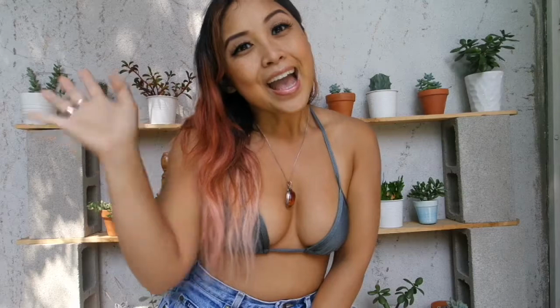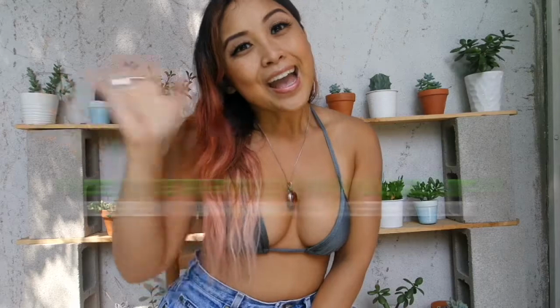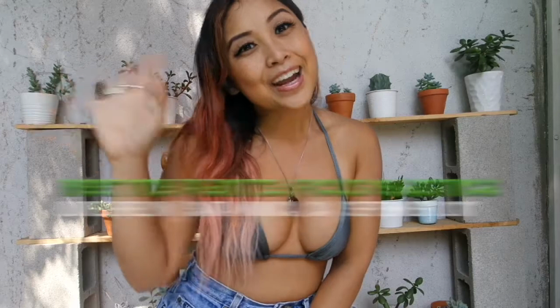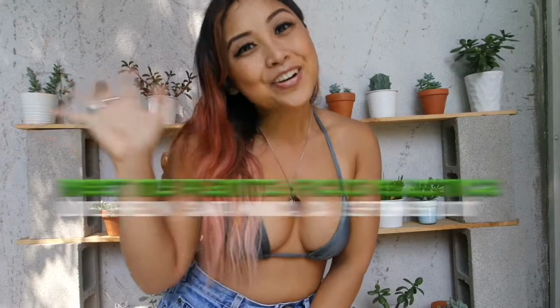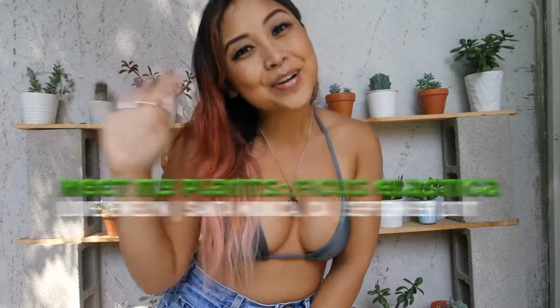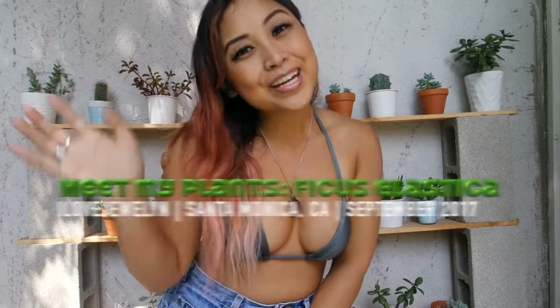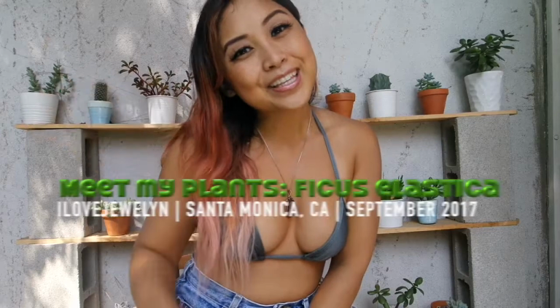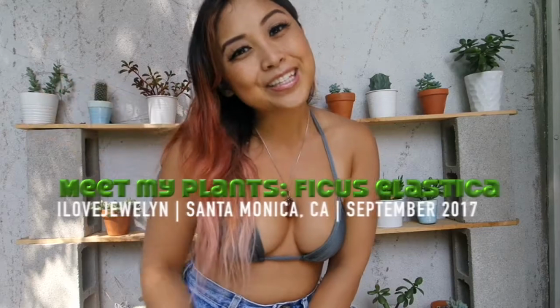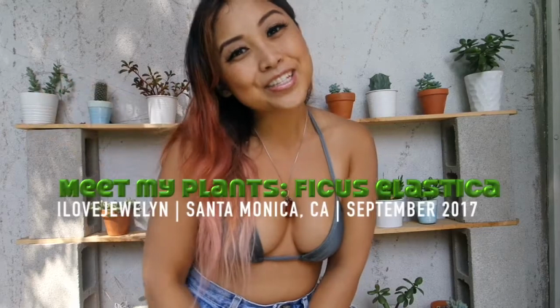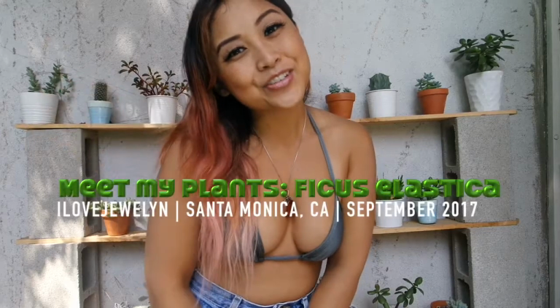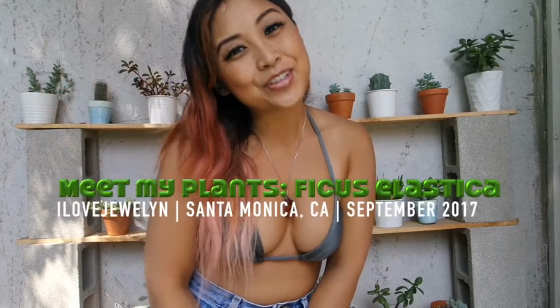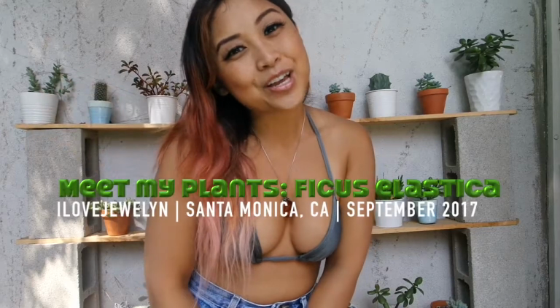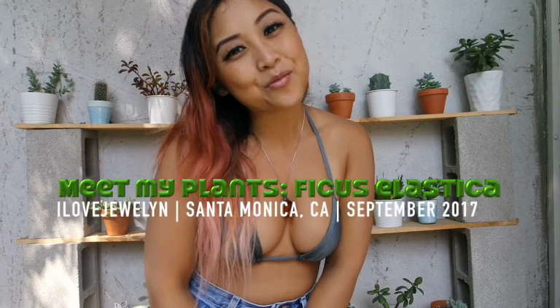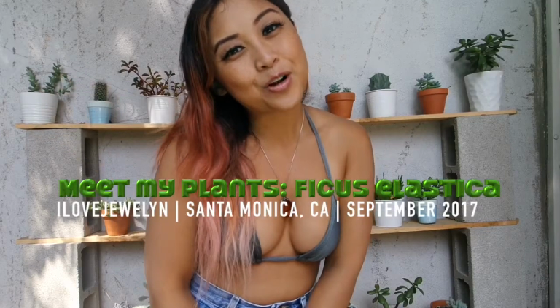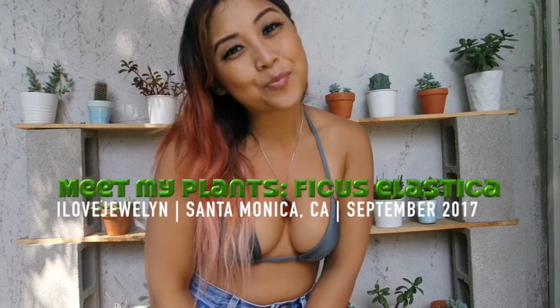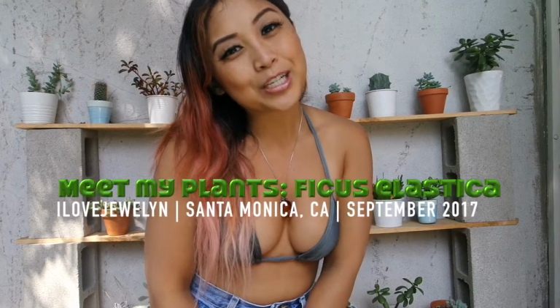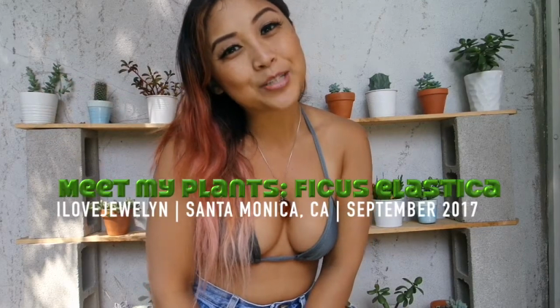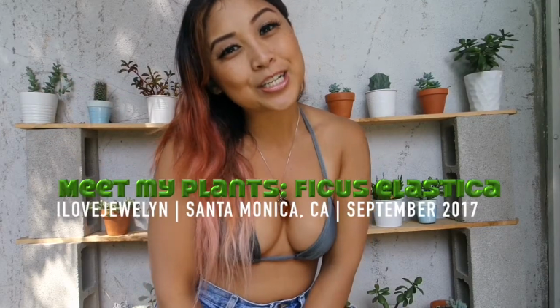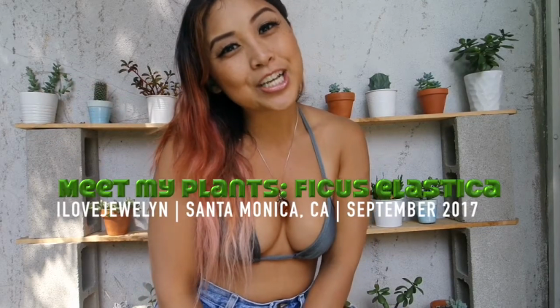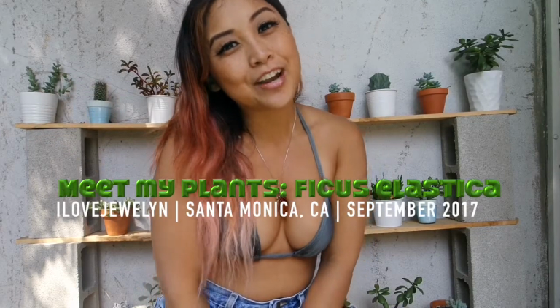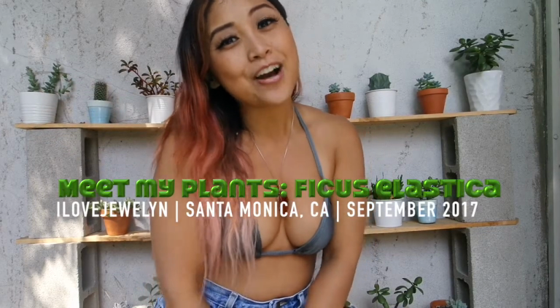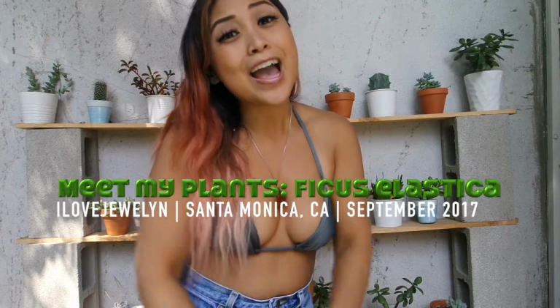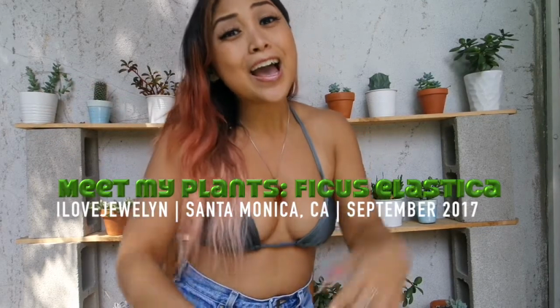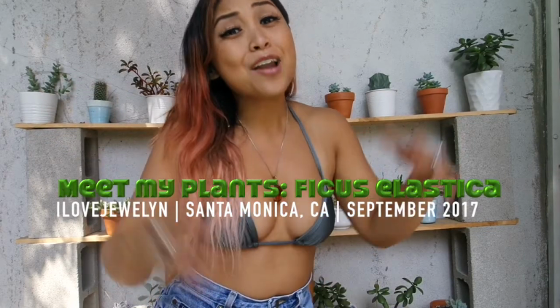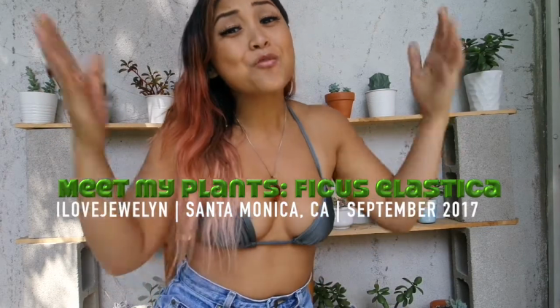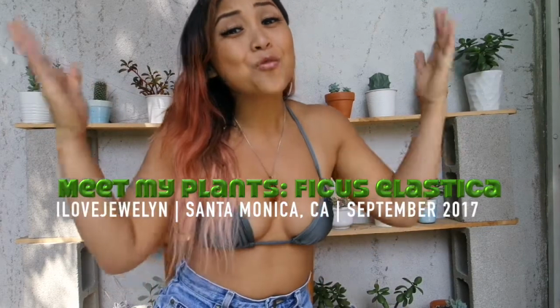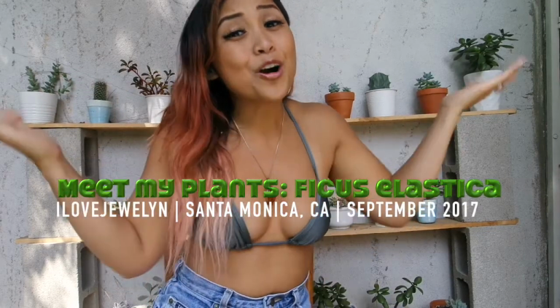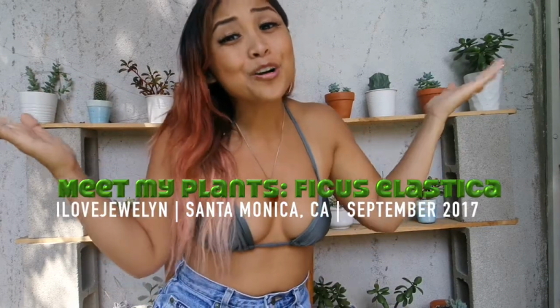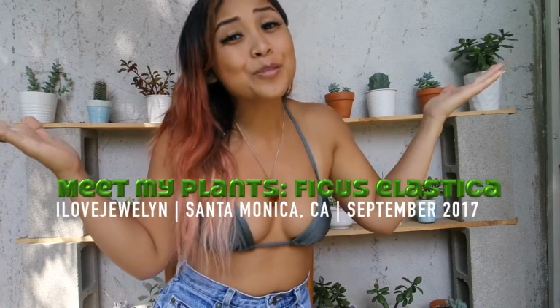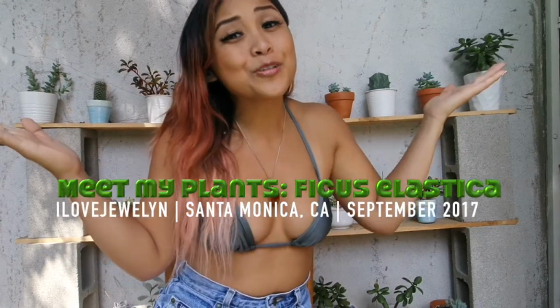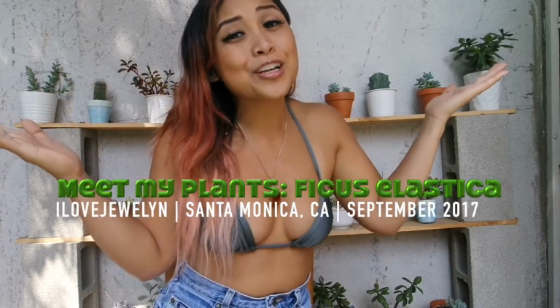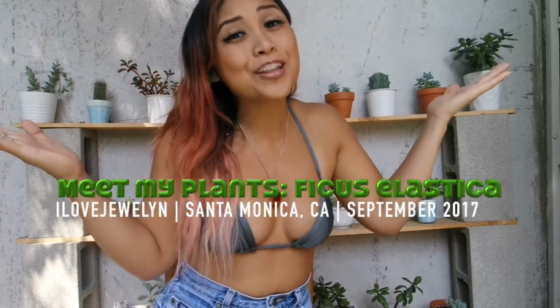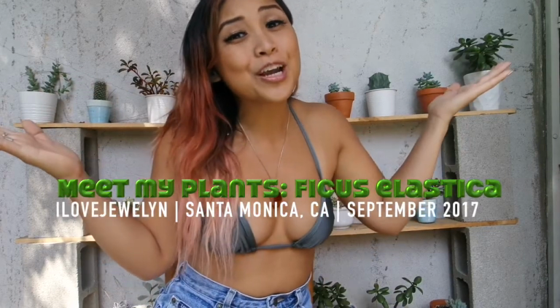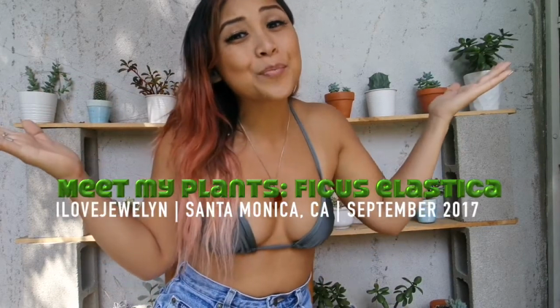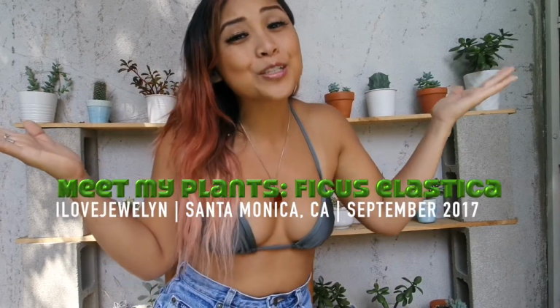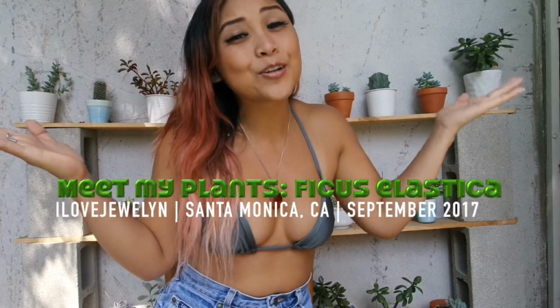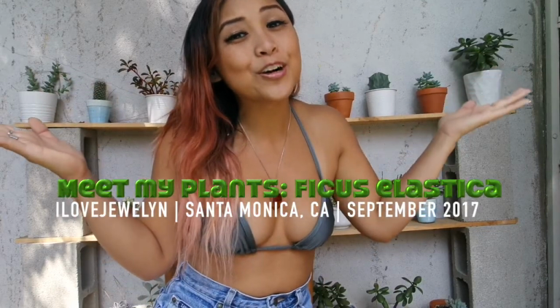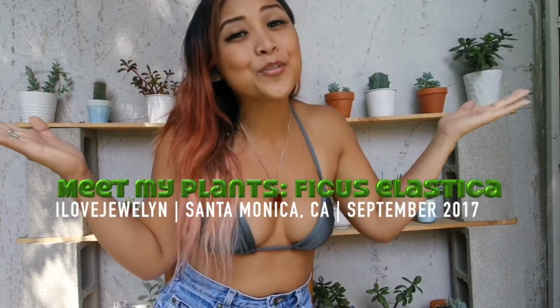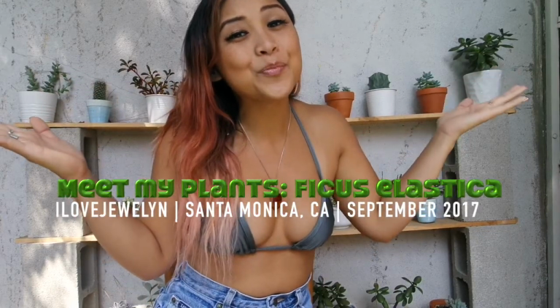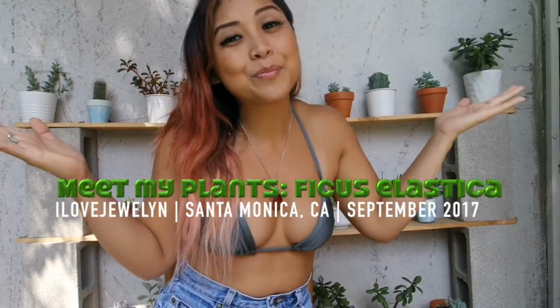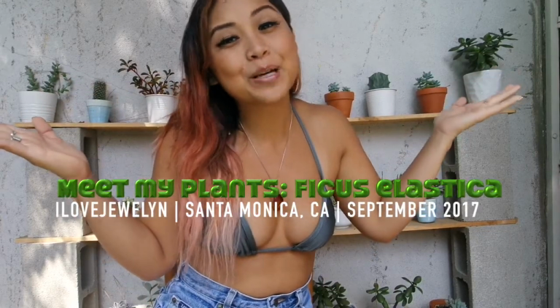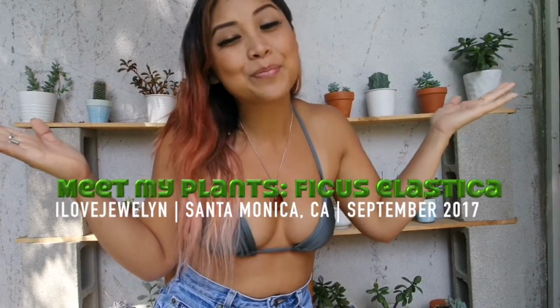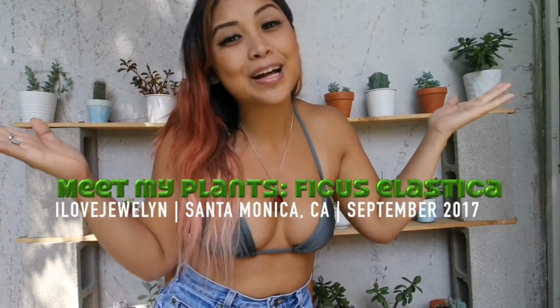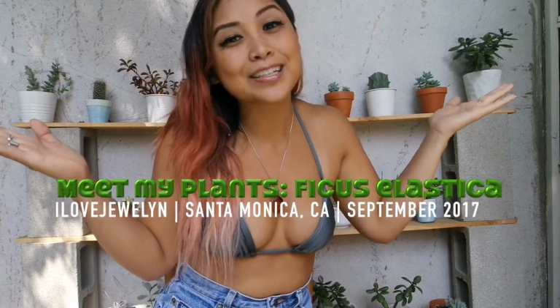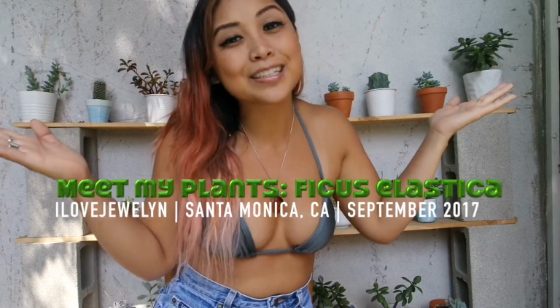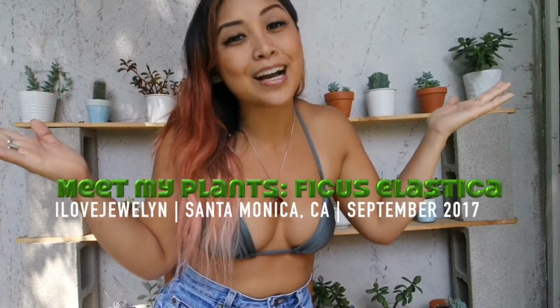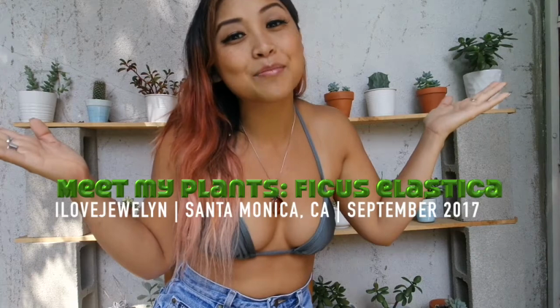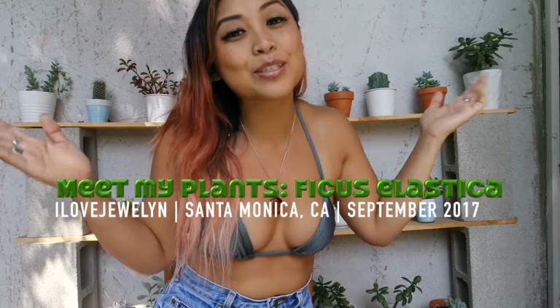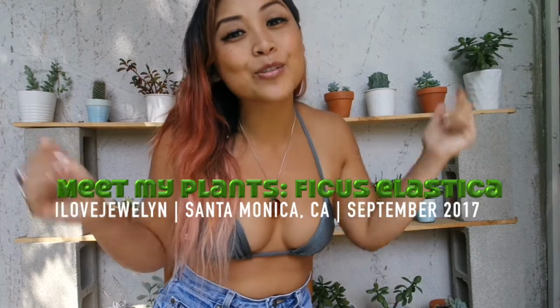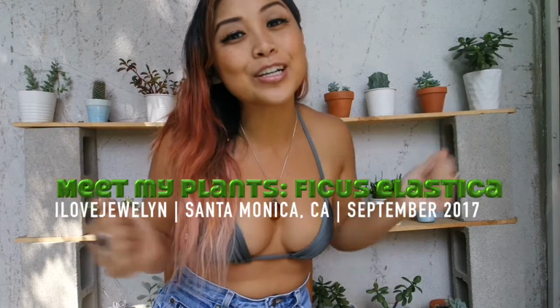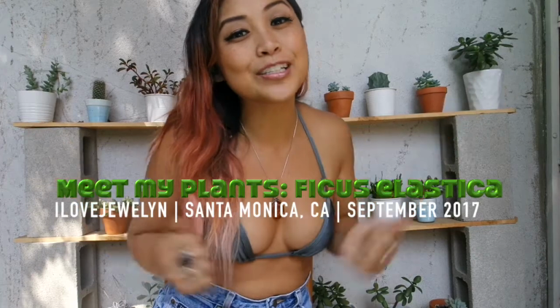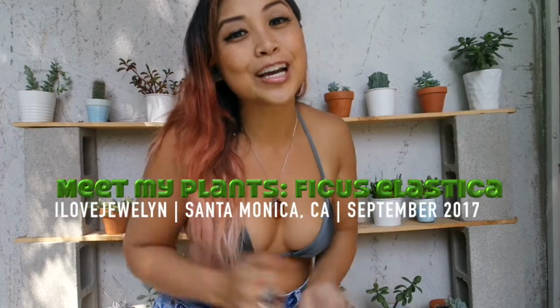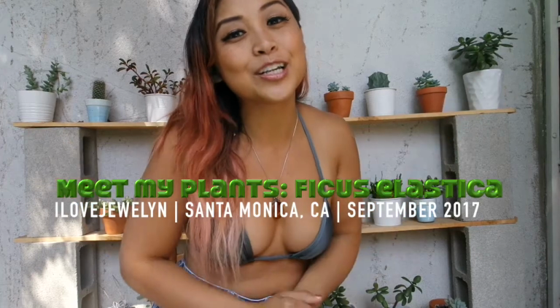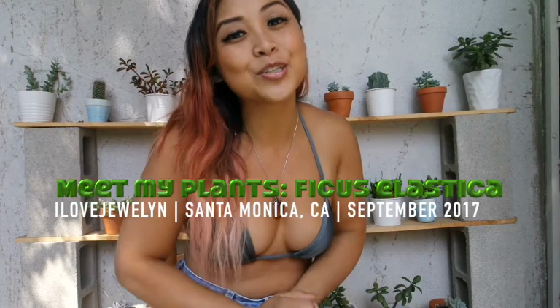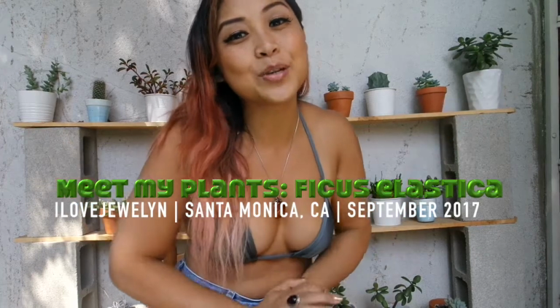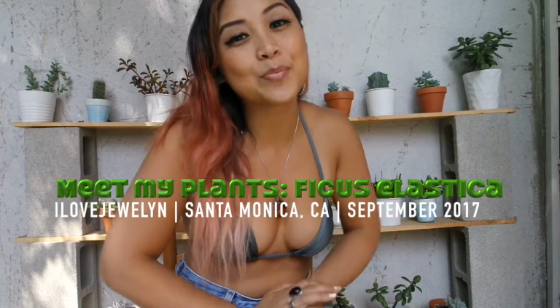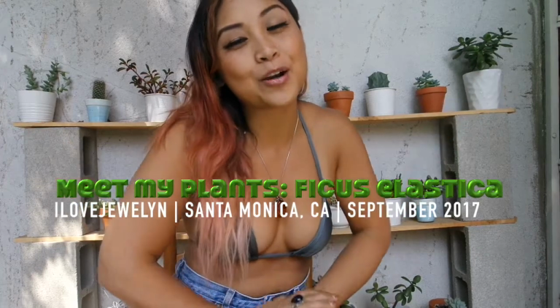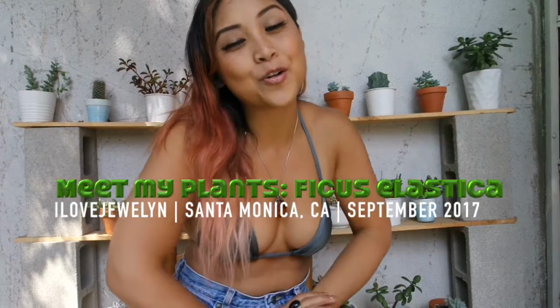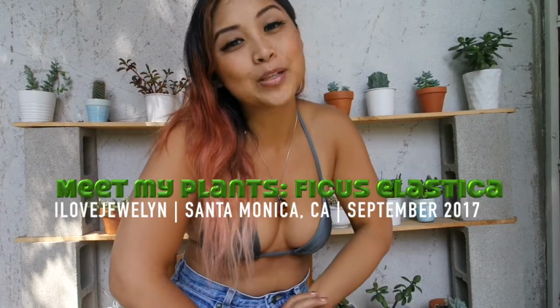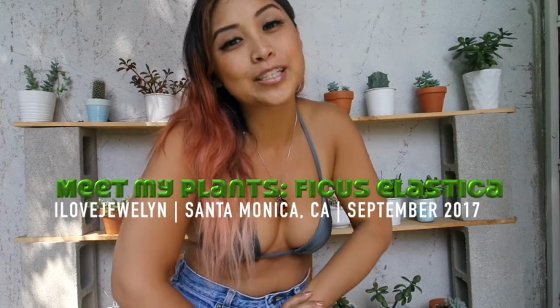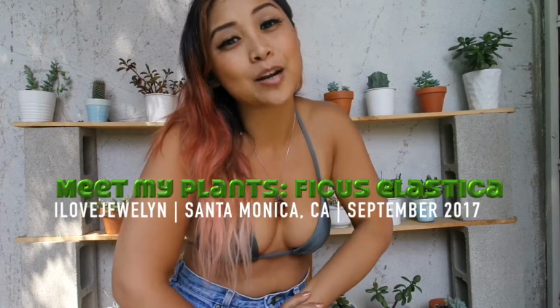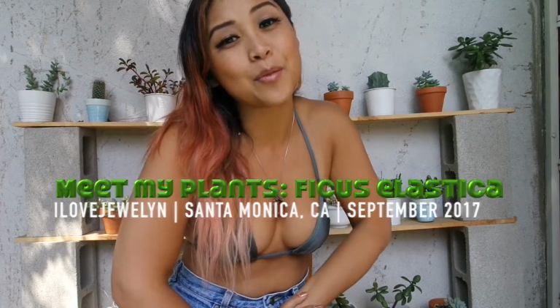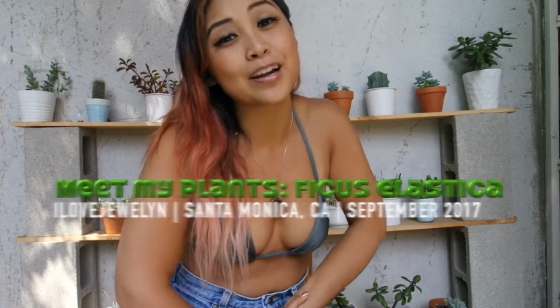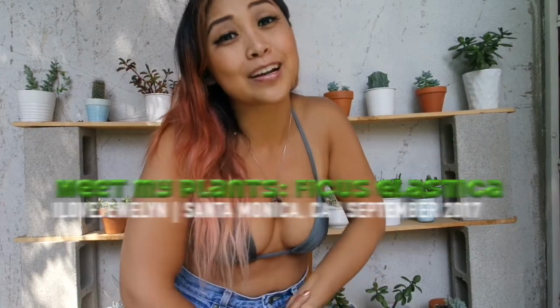Hey everybody, this is Julen. Welcome back to my channel and welcome to another episode of Meet My Plants. I'm so excited to be back home in Santa Monica.